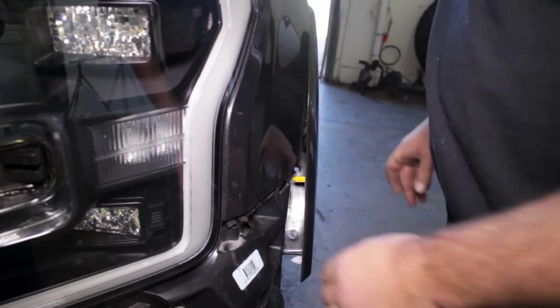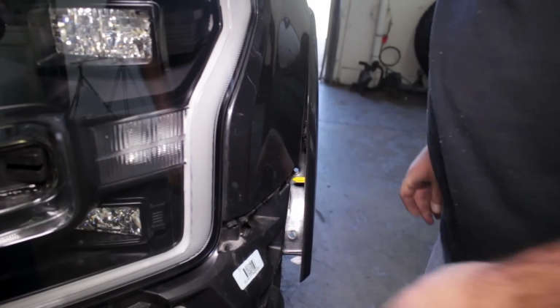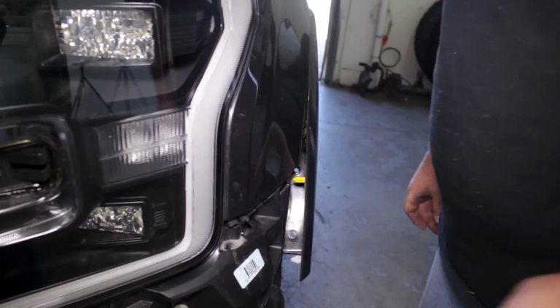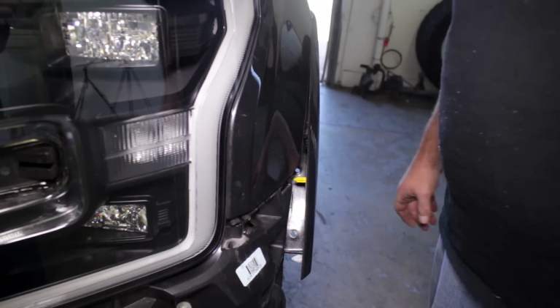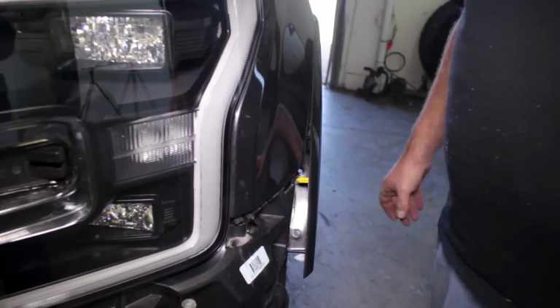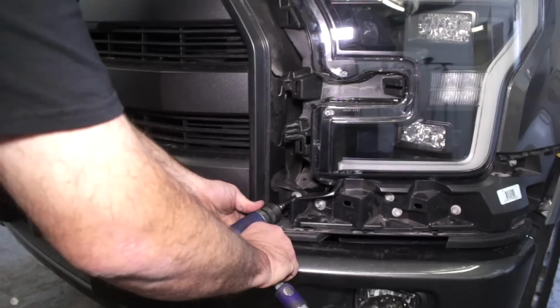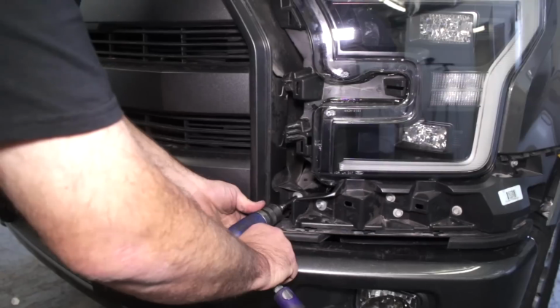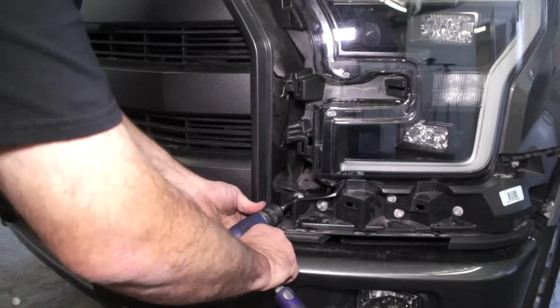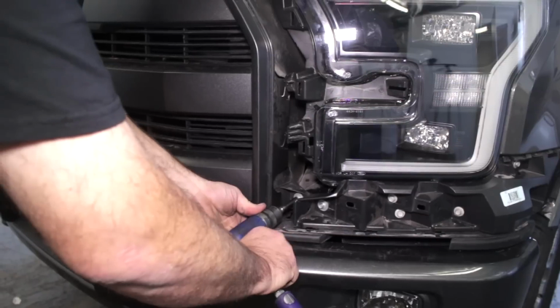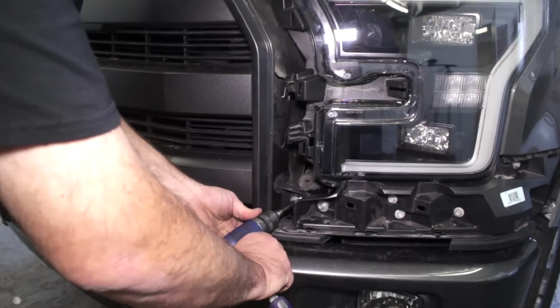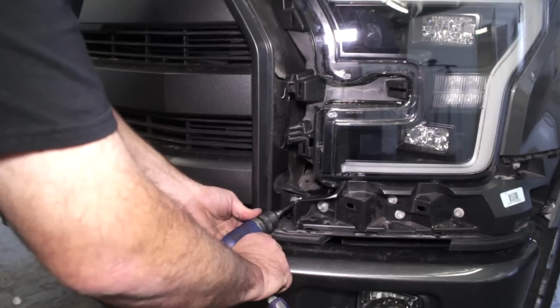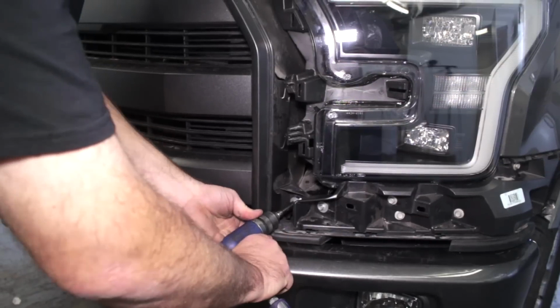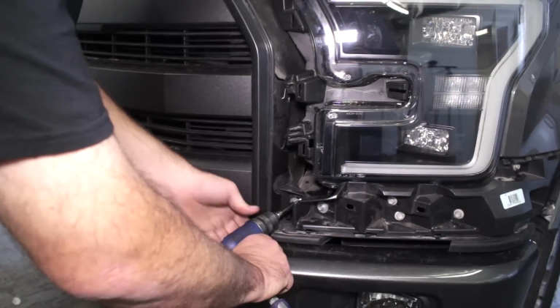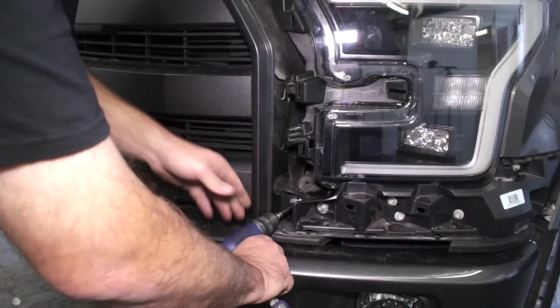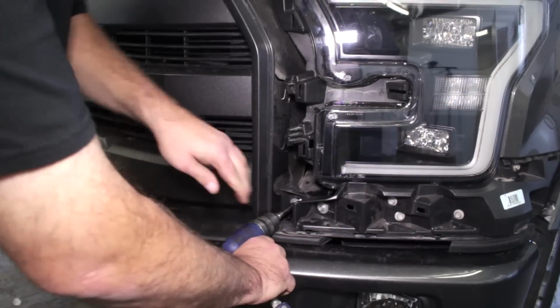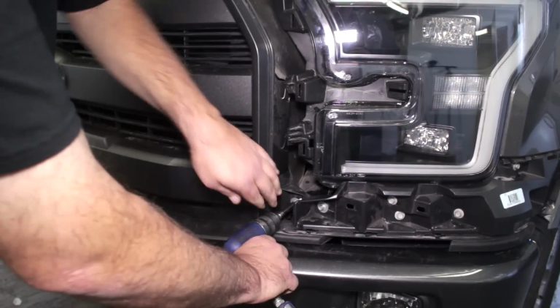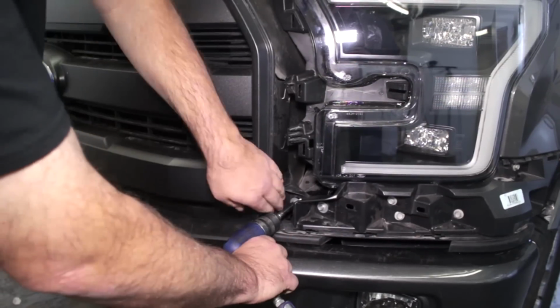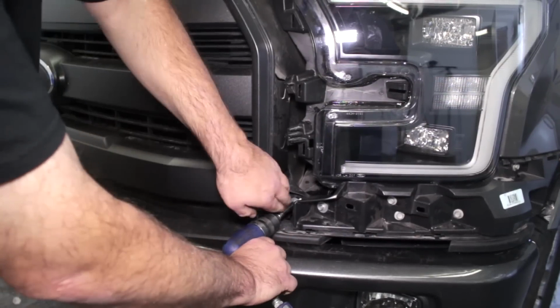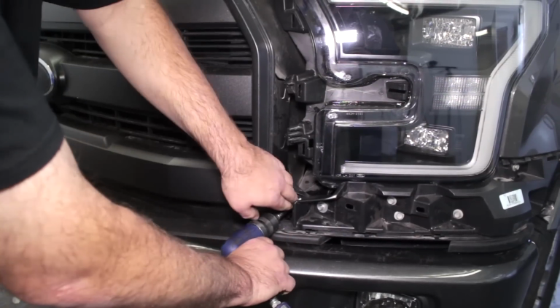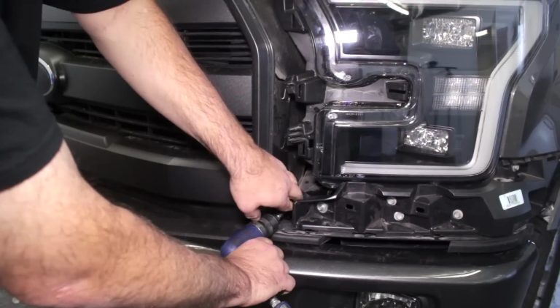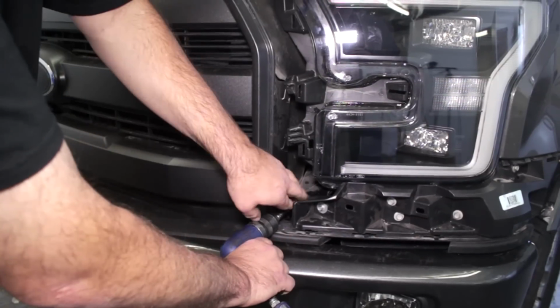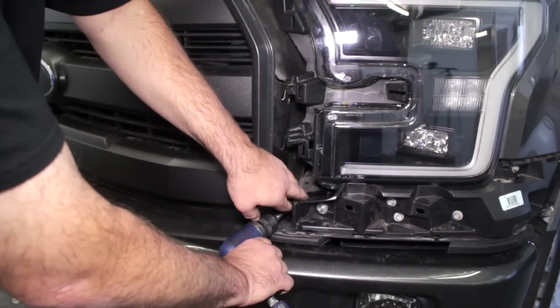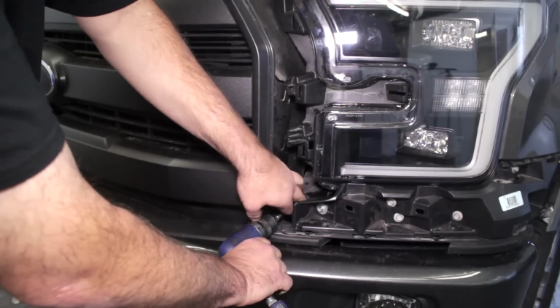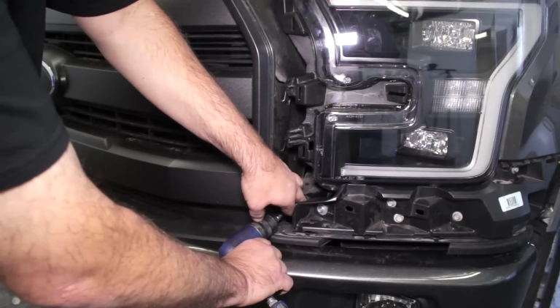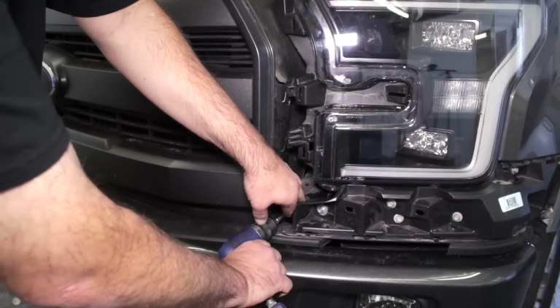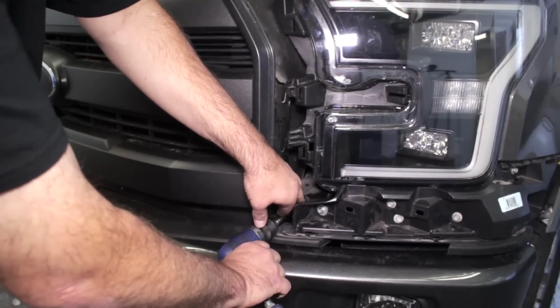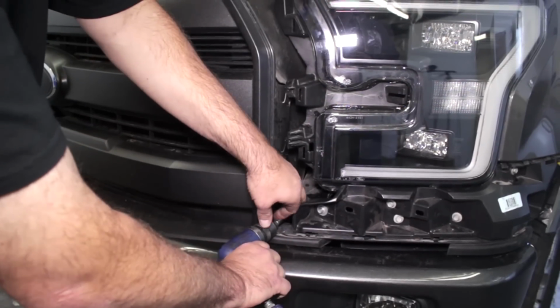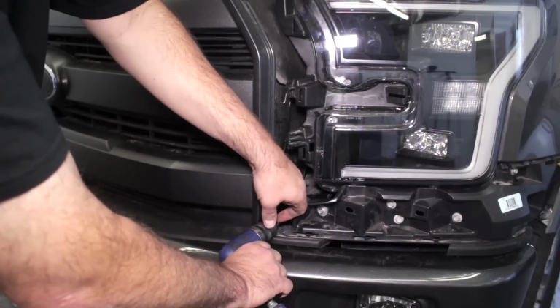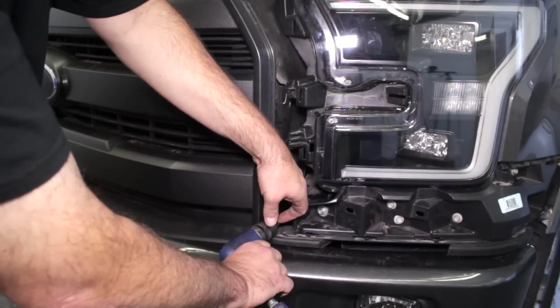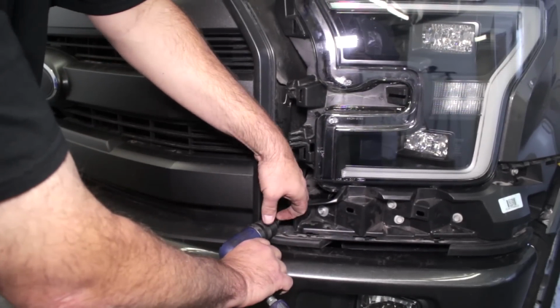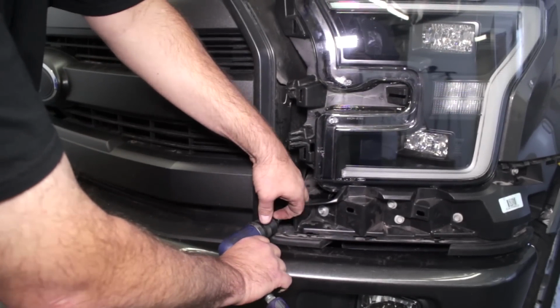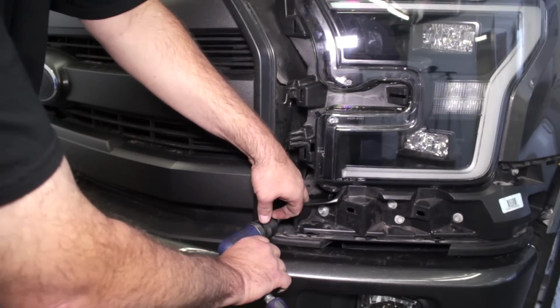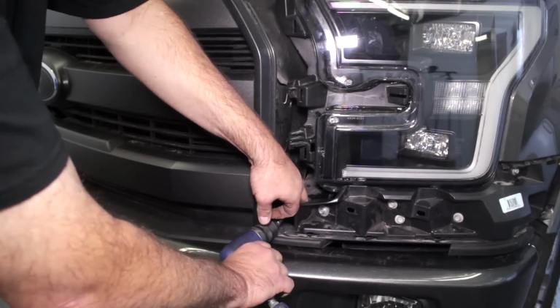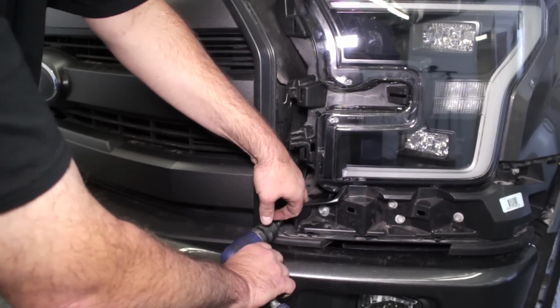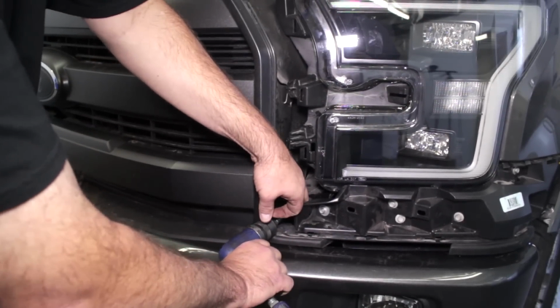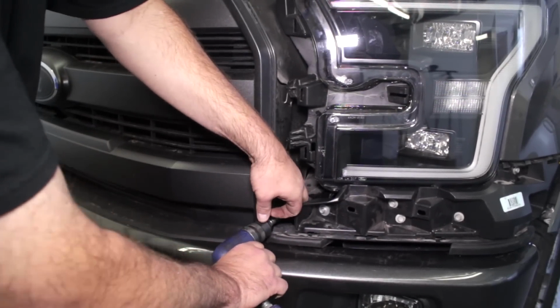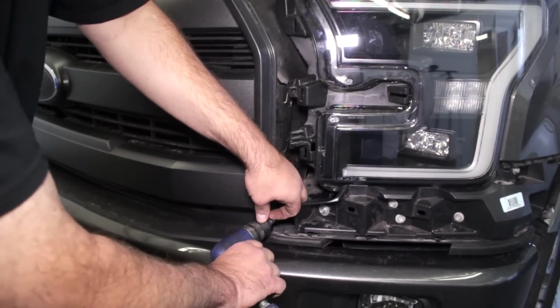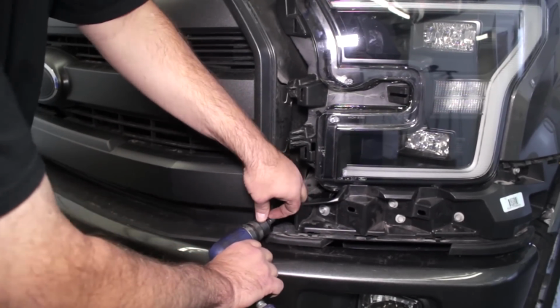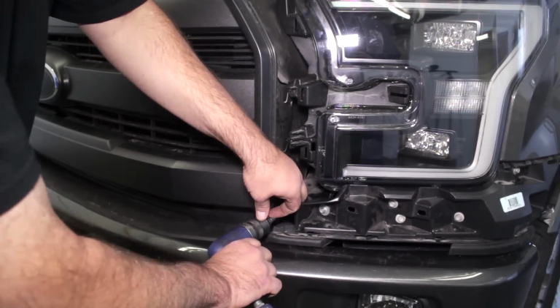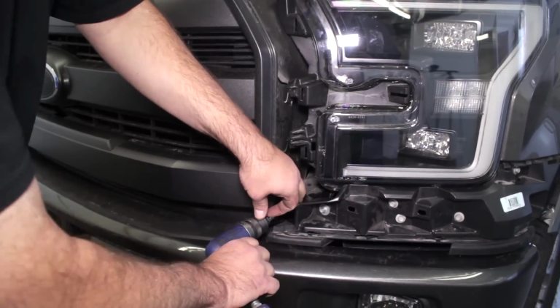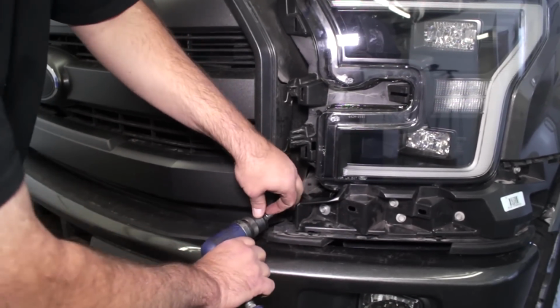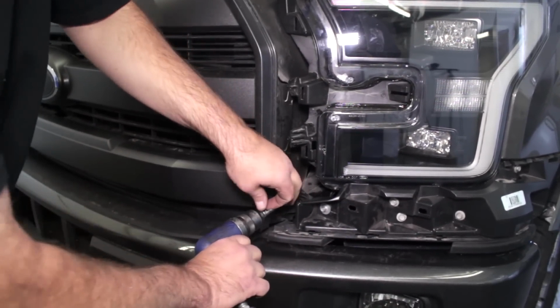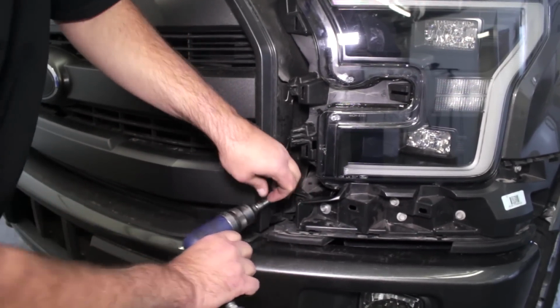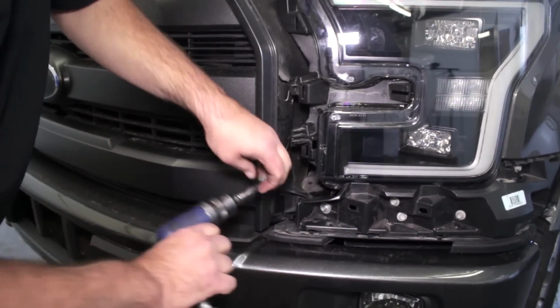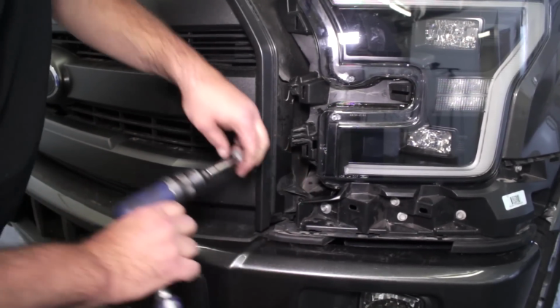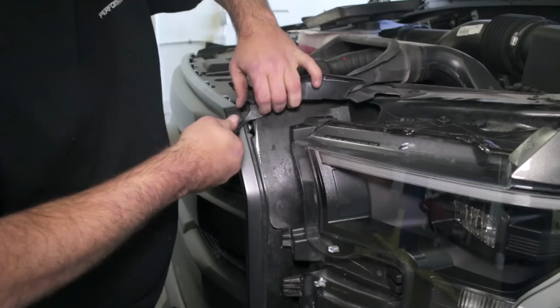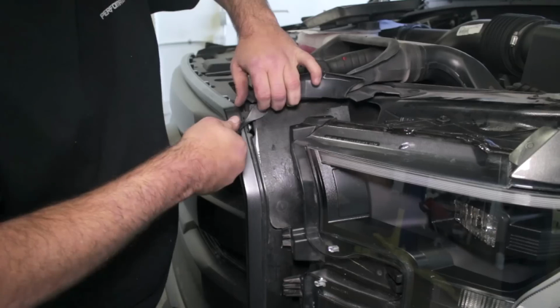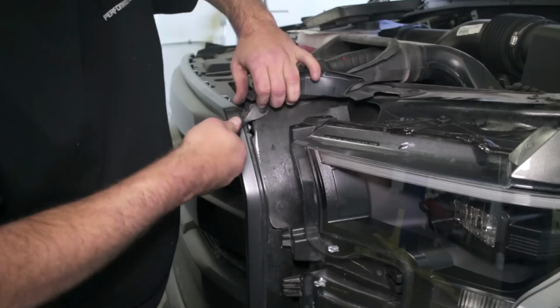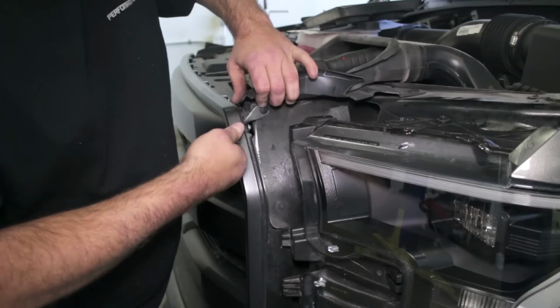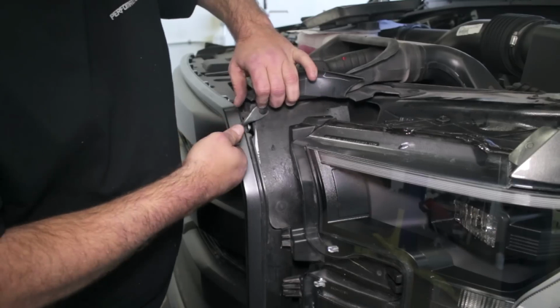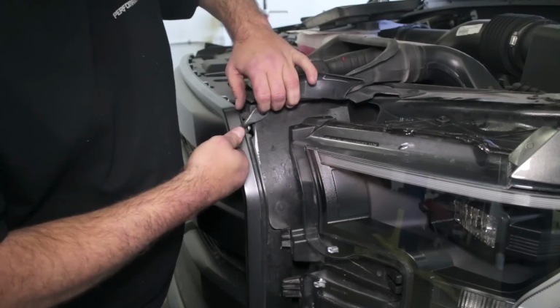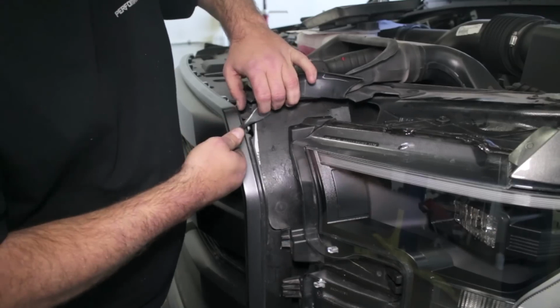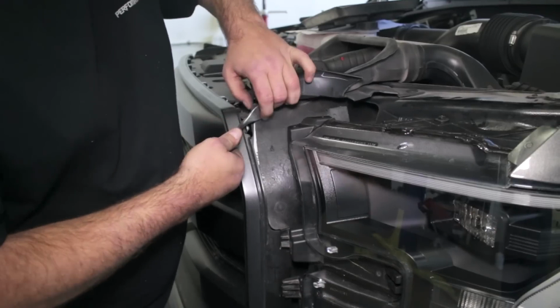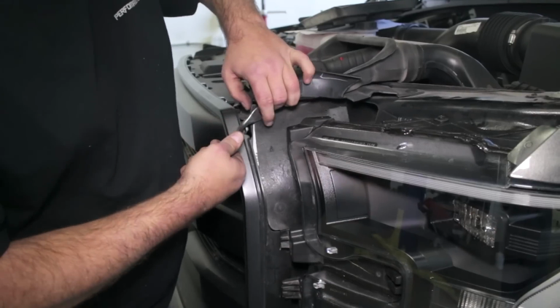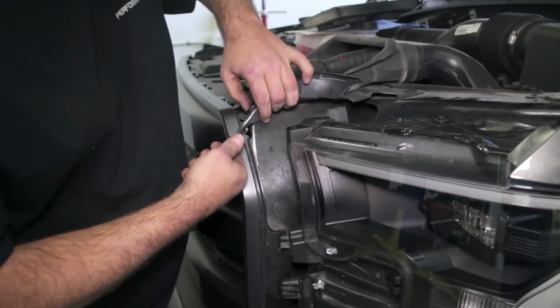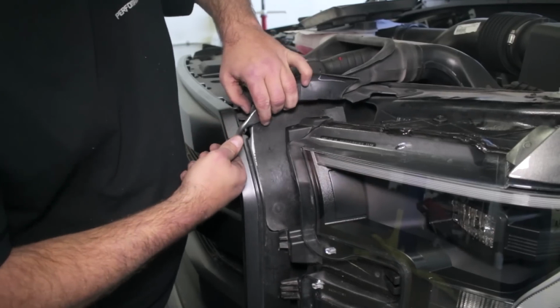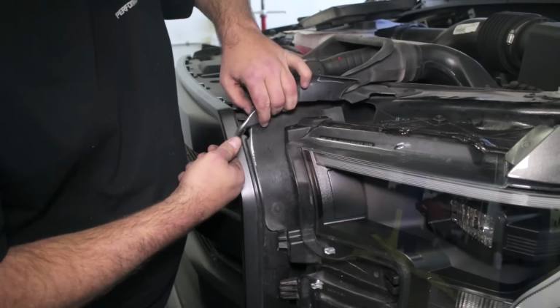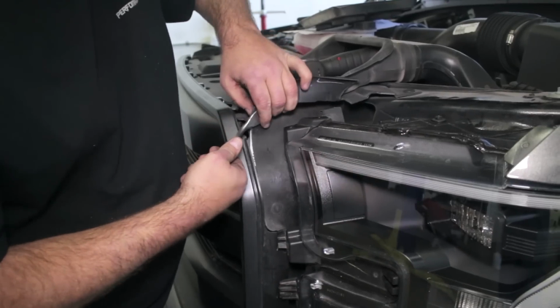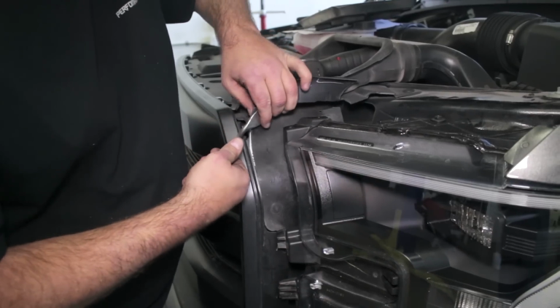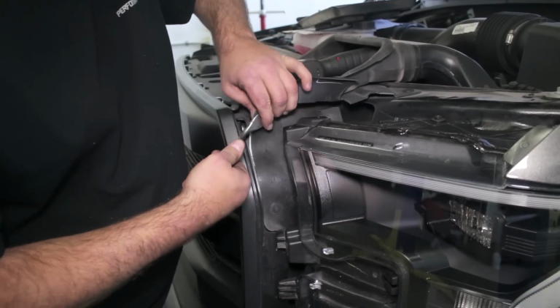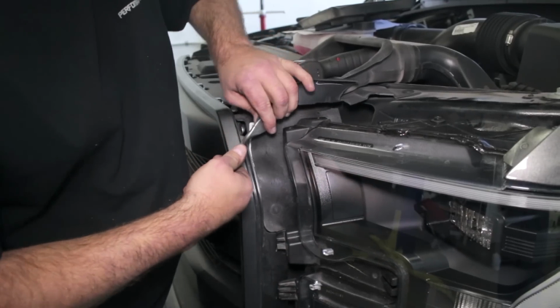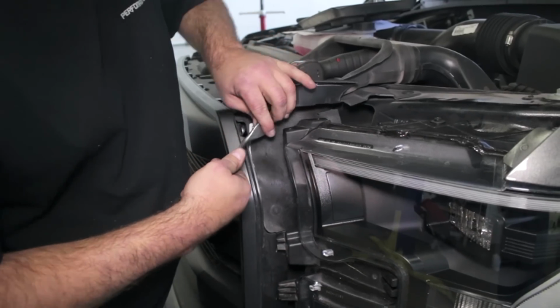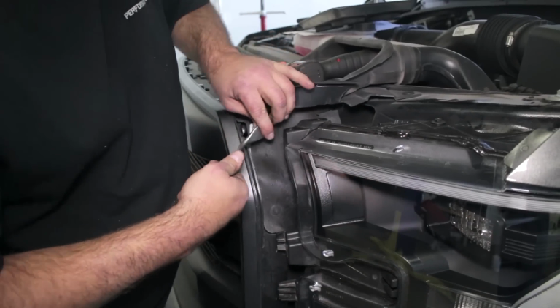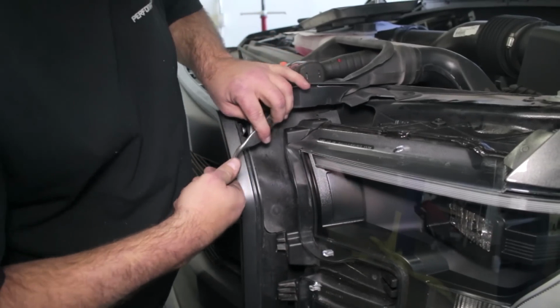Remove the bolts that hold the bottom portion of the grill. Next, unclip the rubber dust shield from each side of the grill.